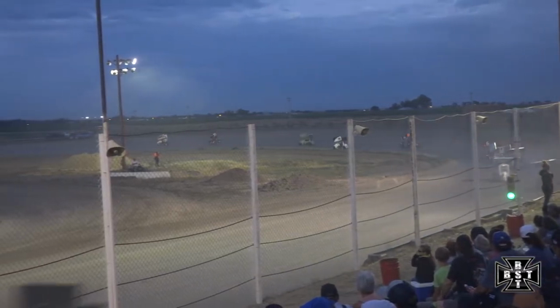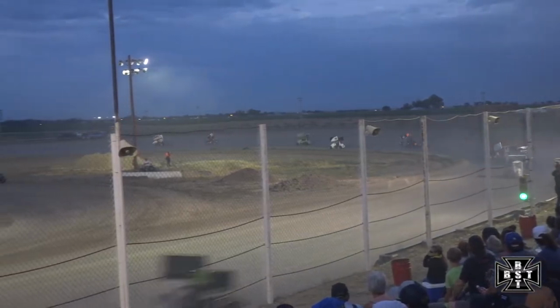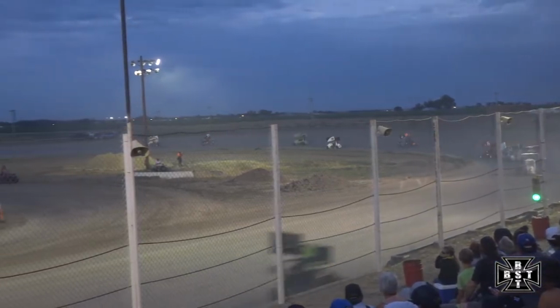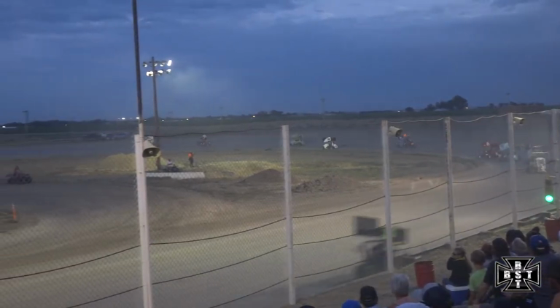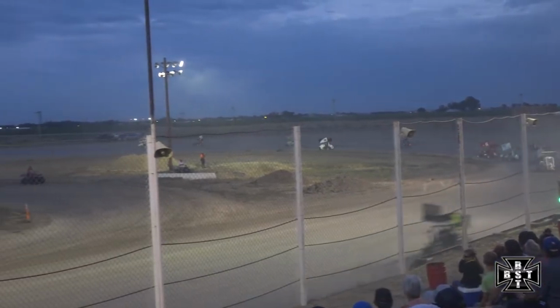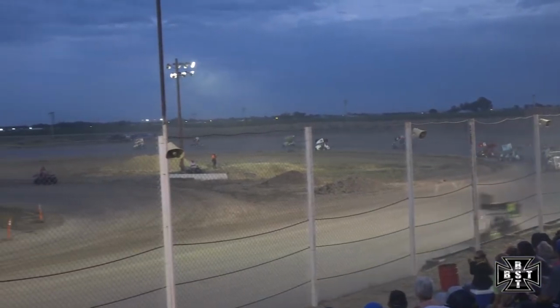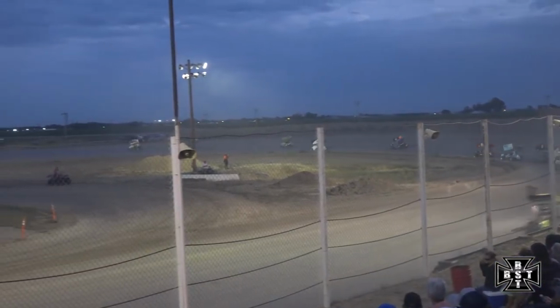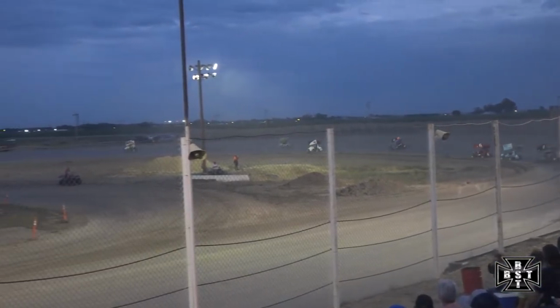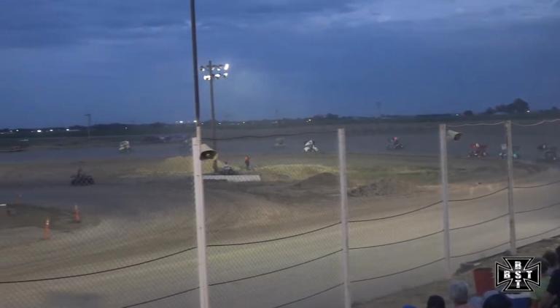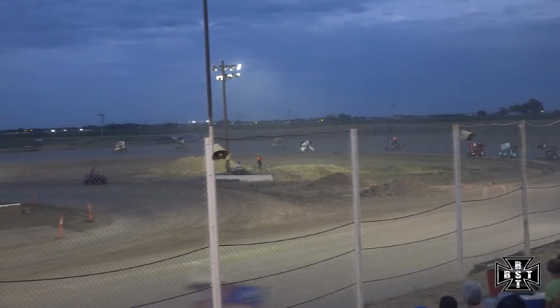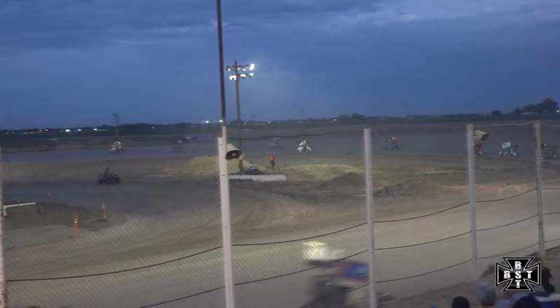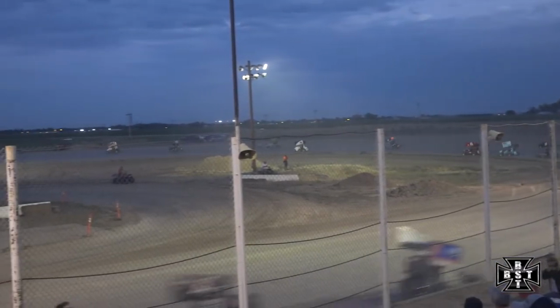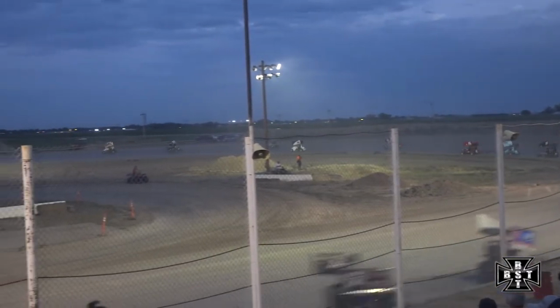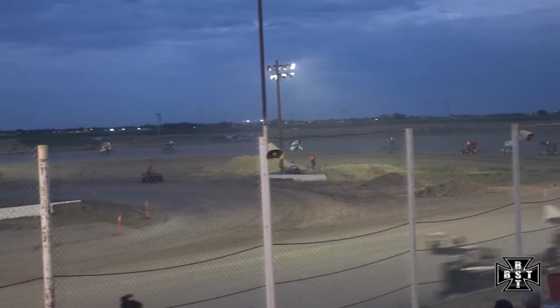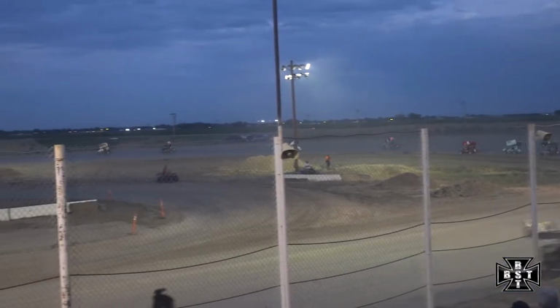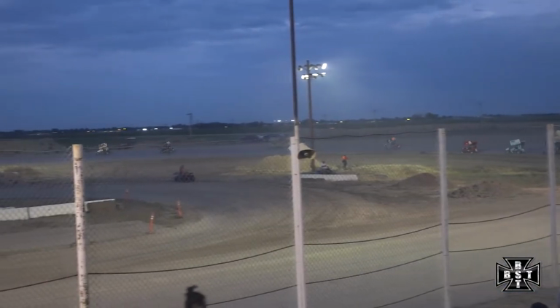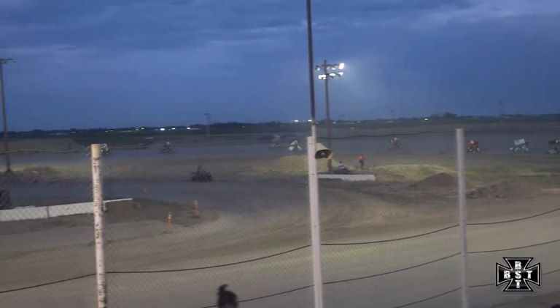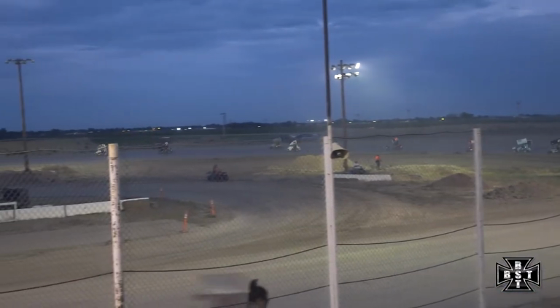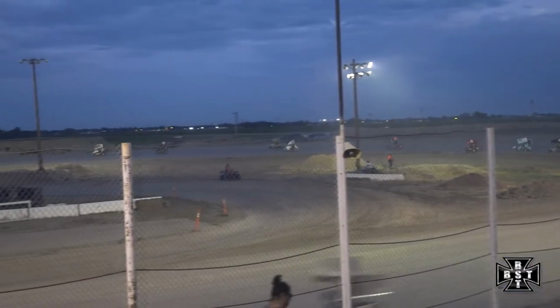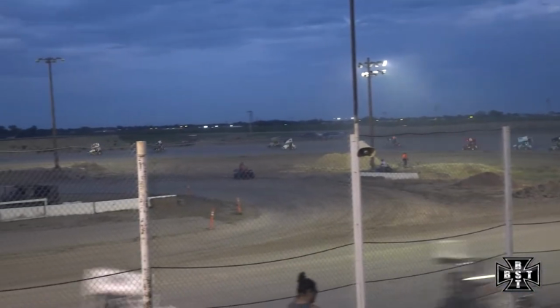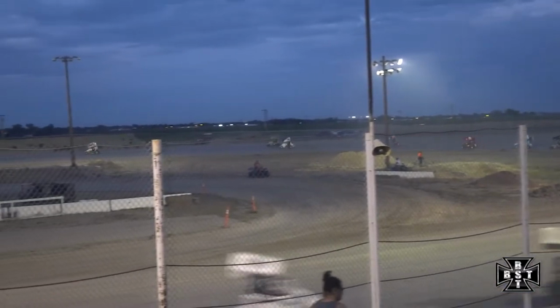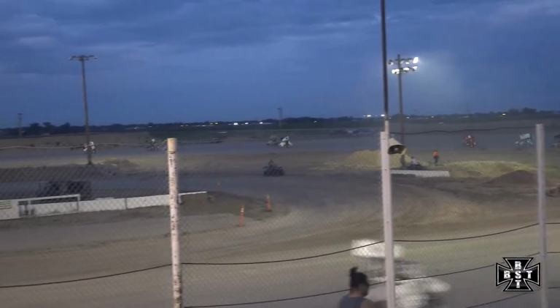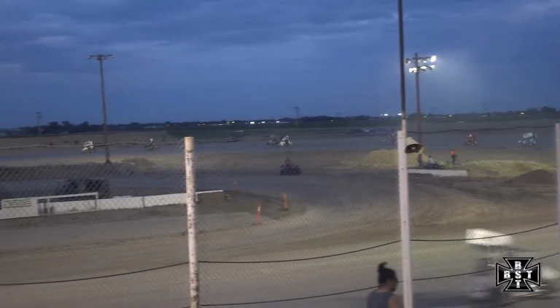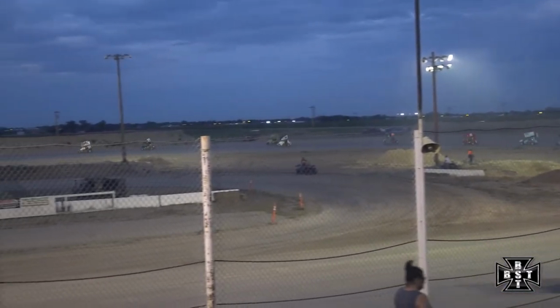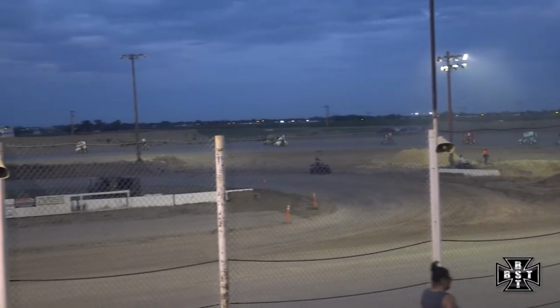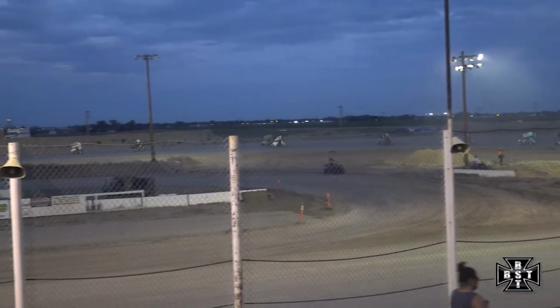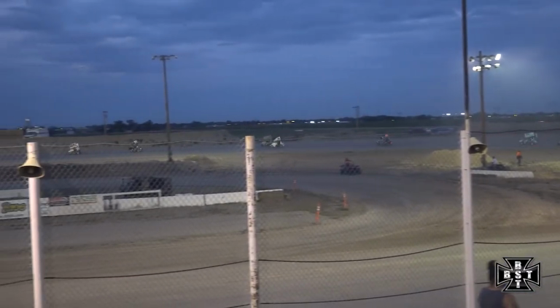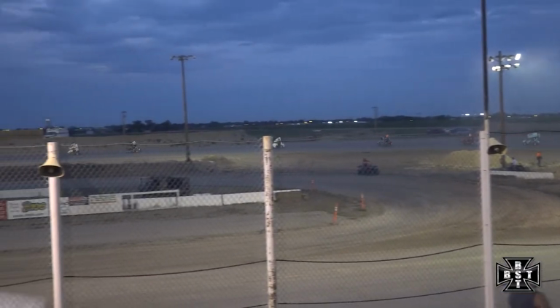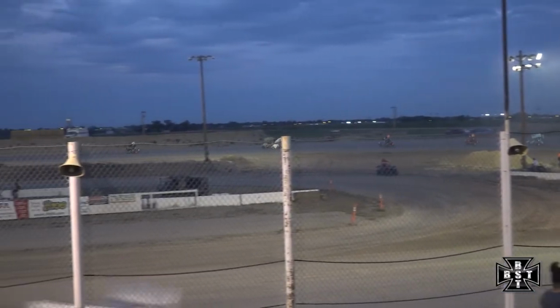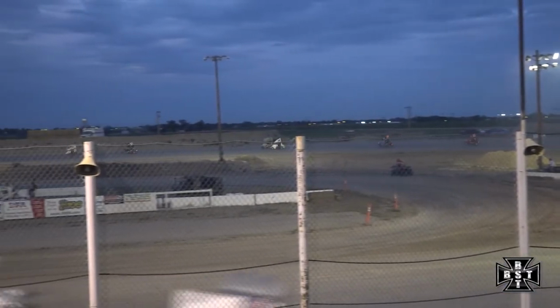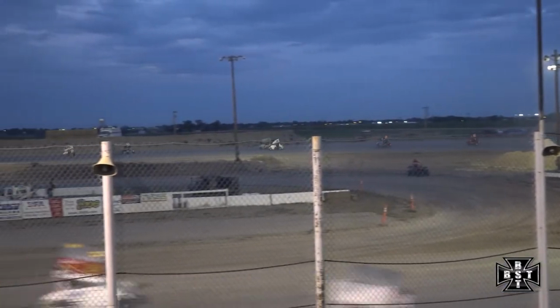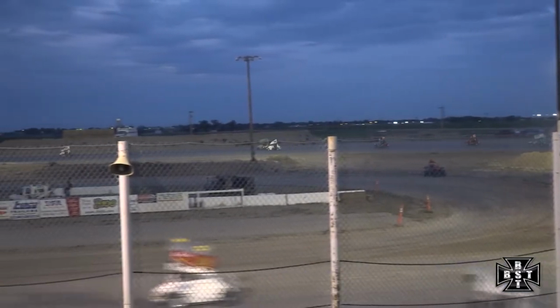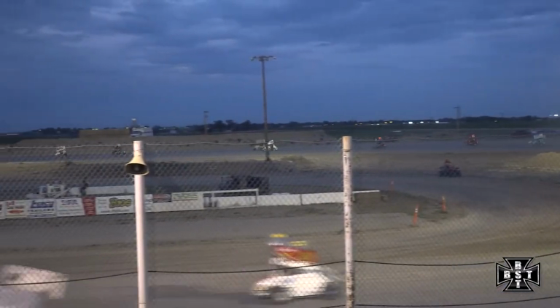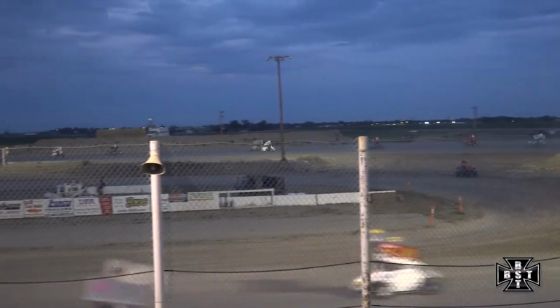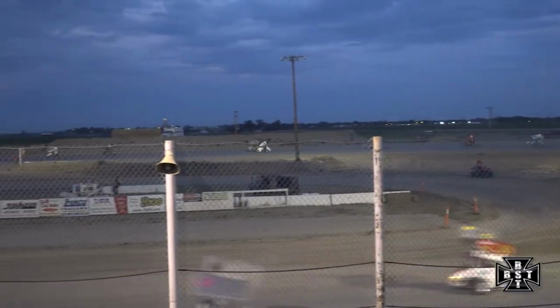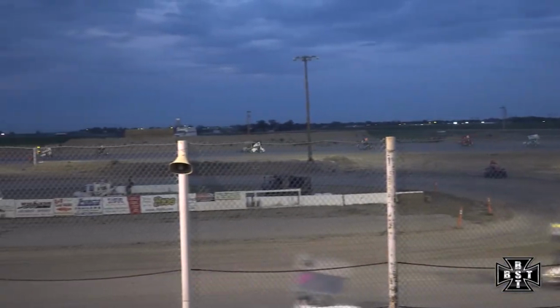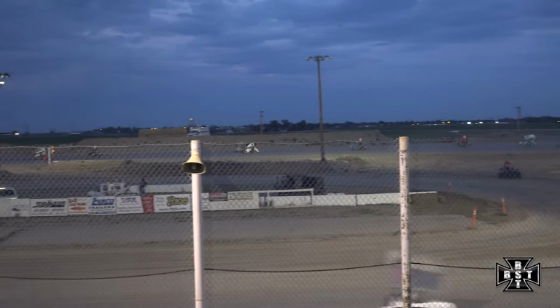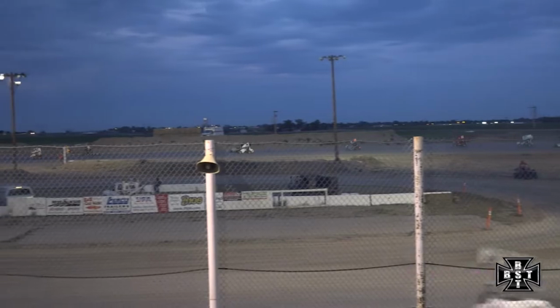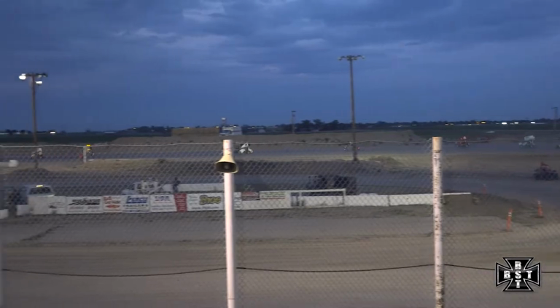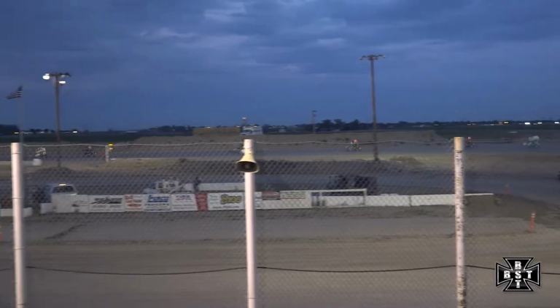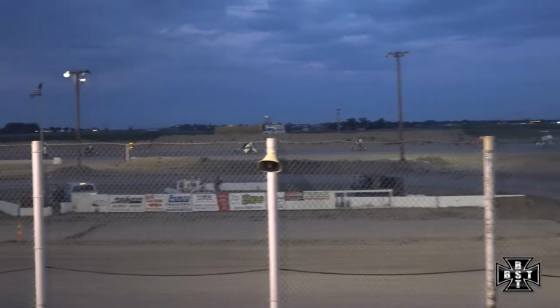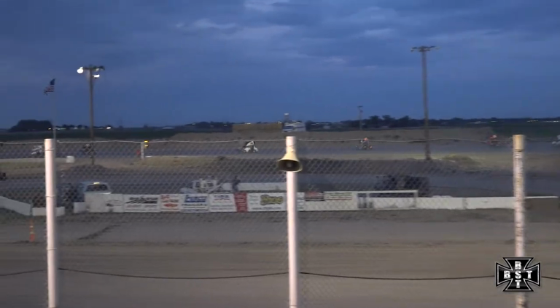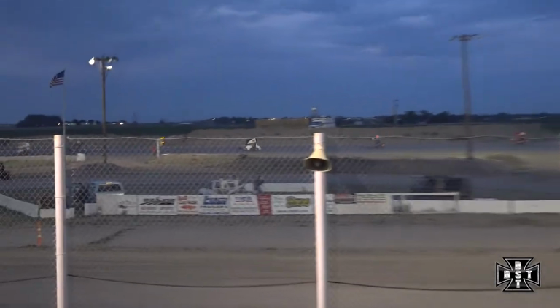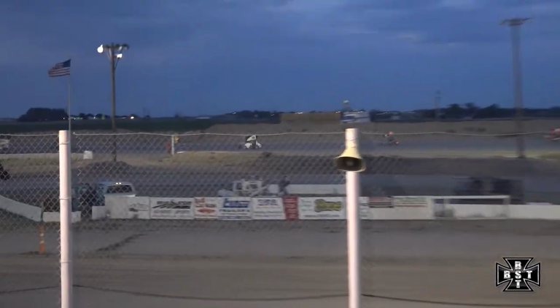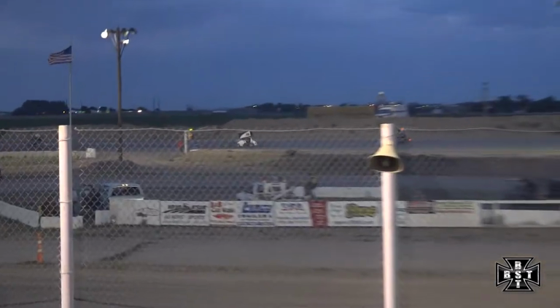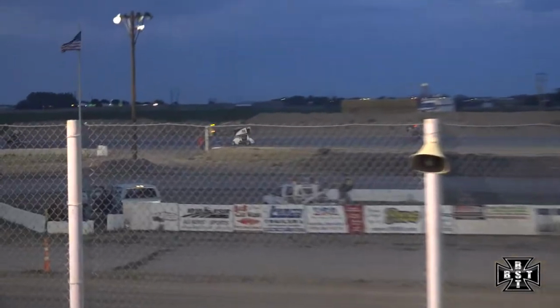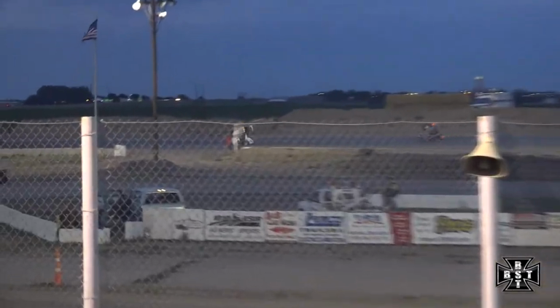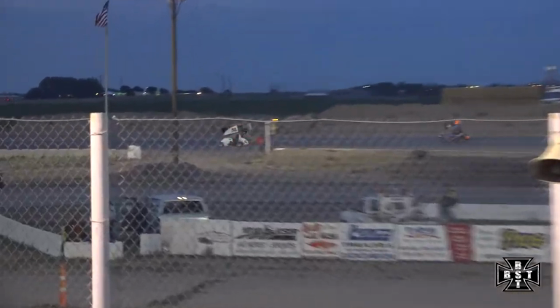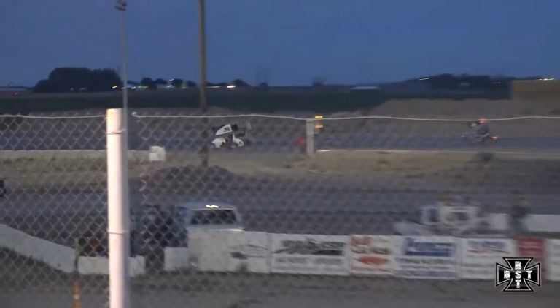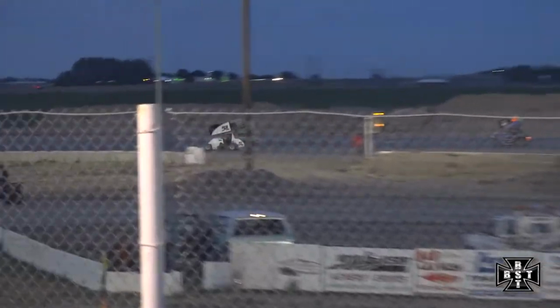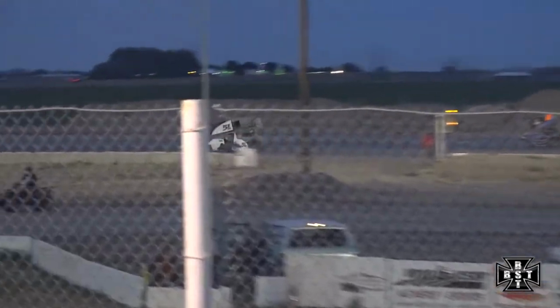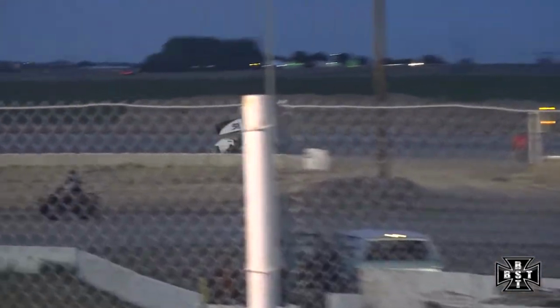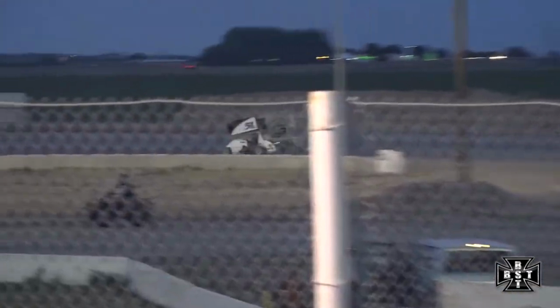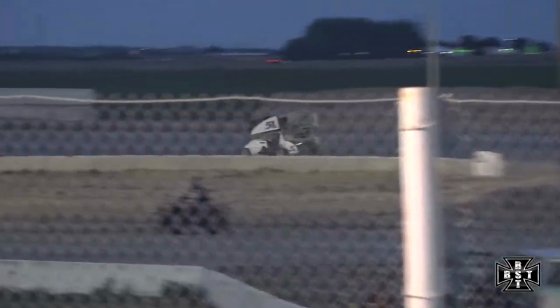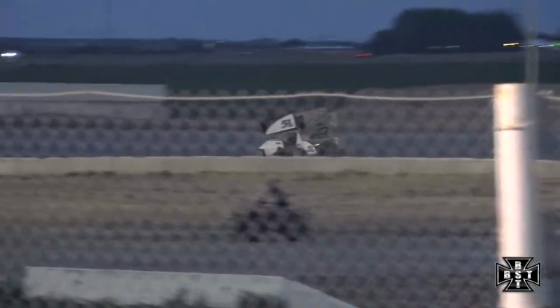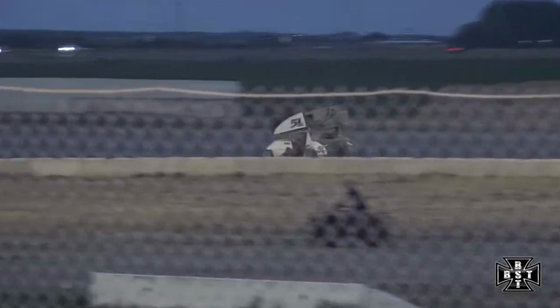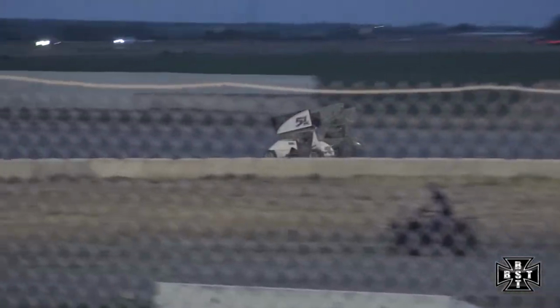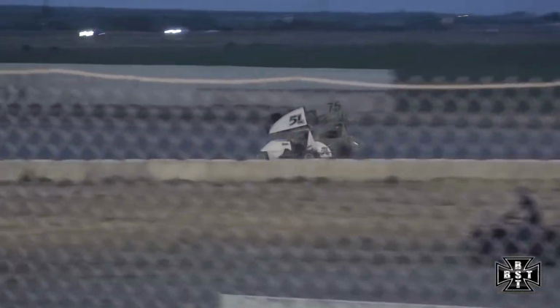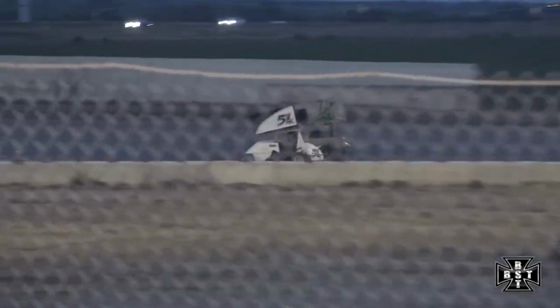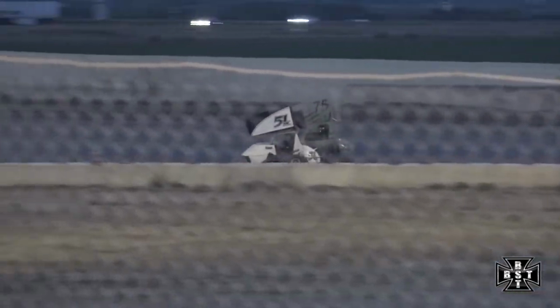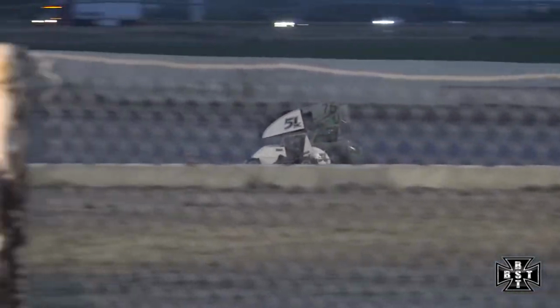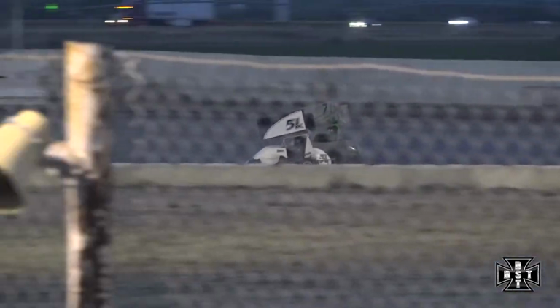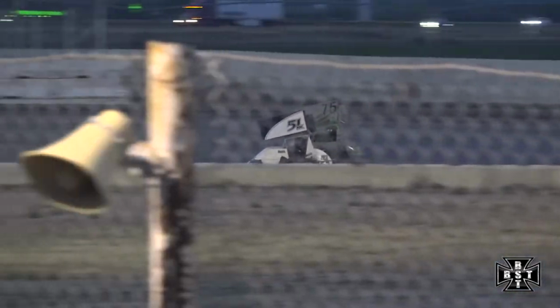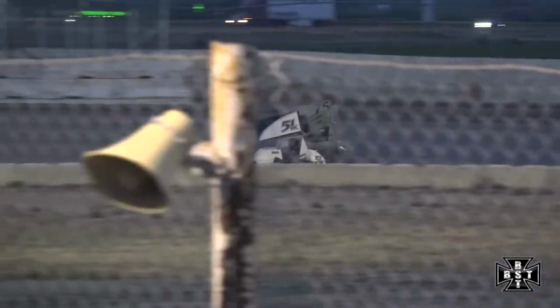Lawson continues to lead, Hooten in that second spot. Battle for that third spot — Belleville. Caution flag is out.